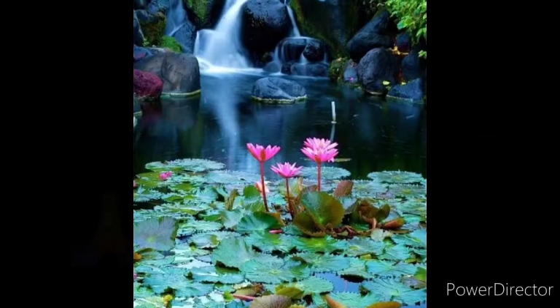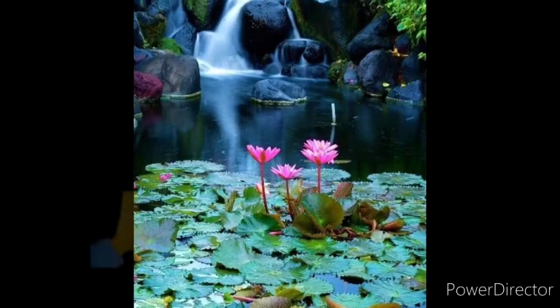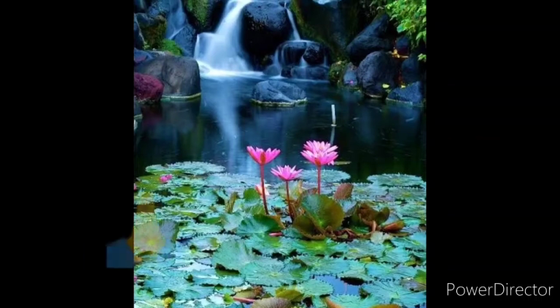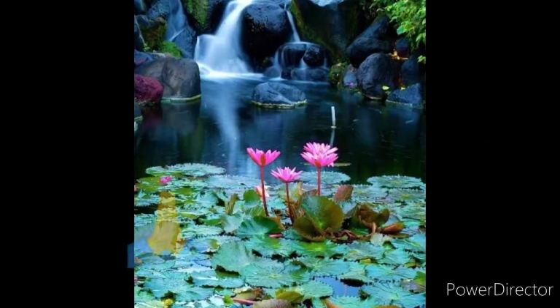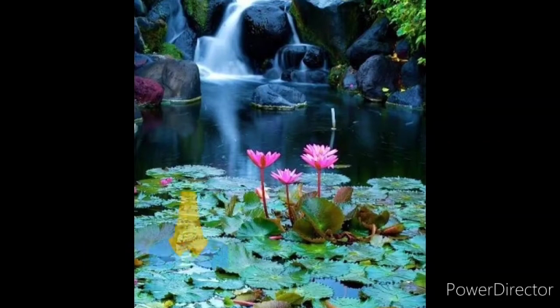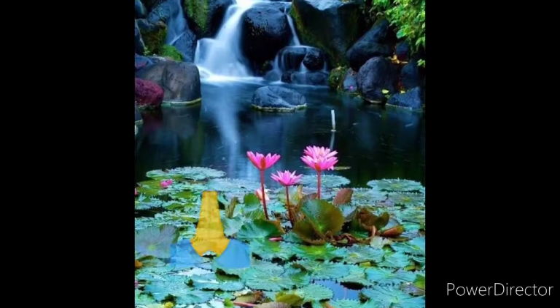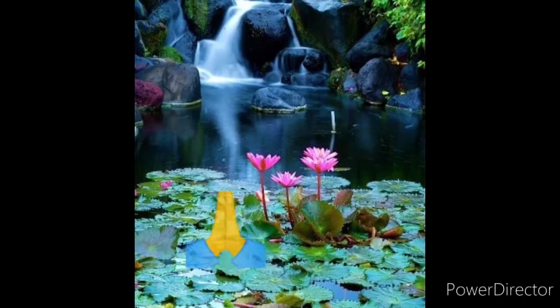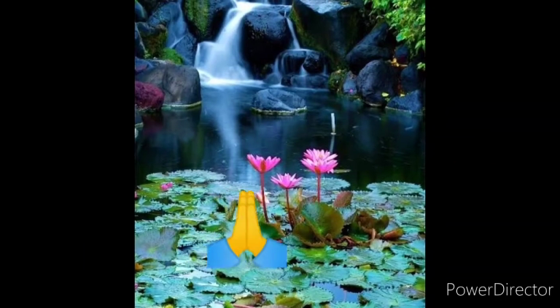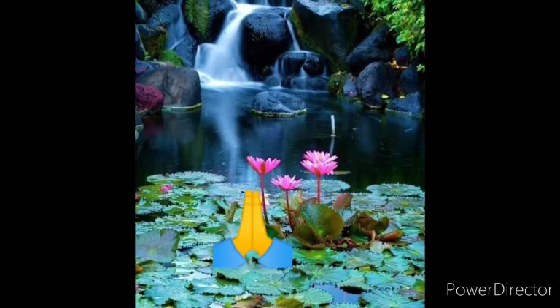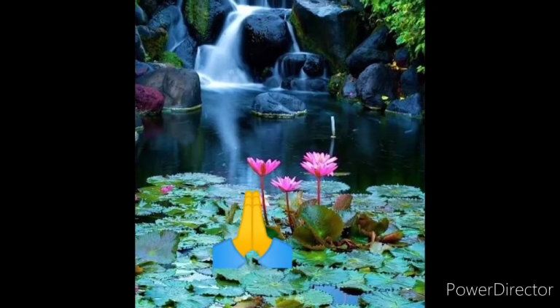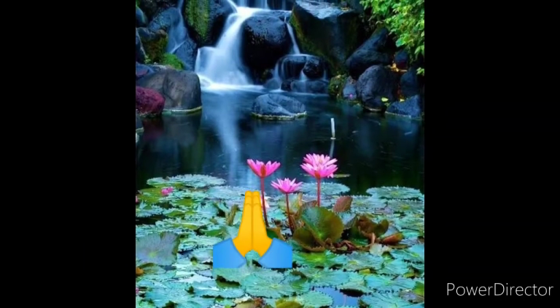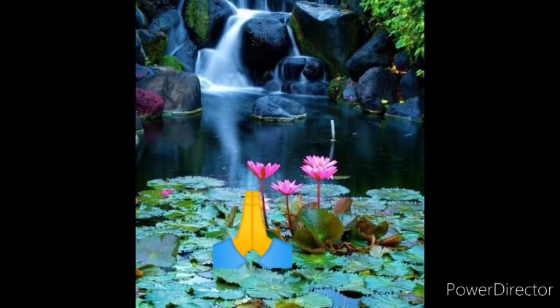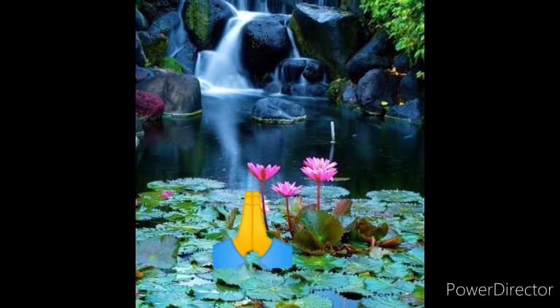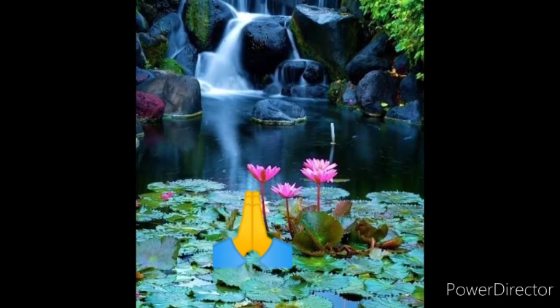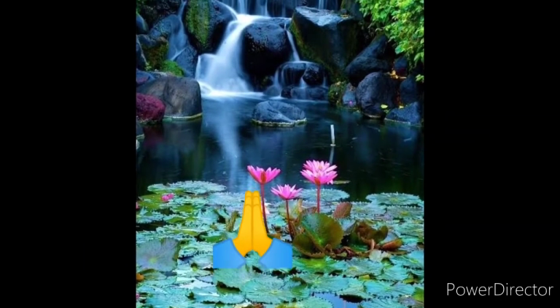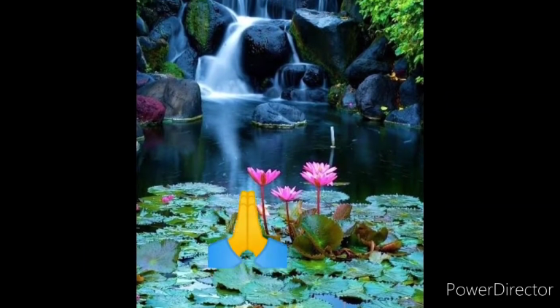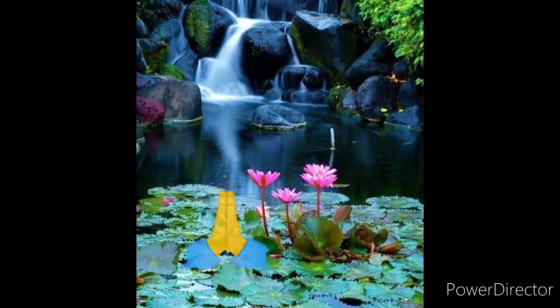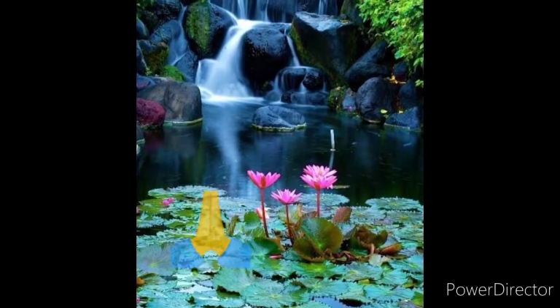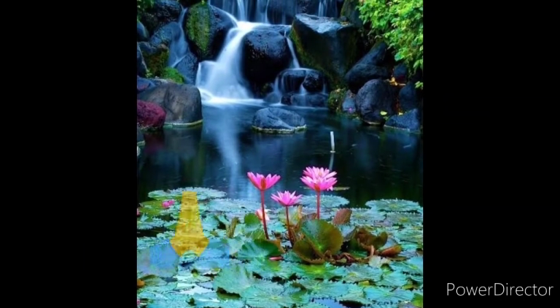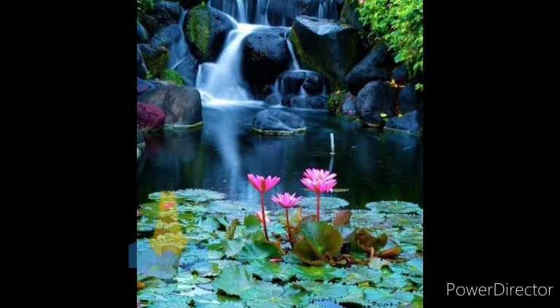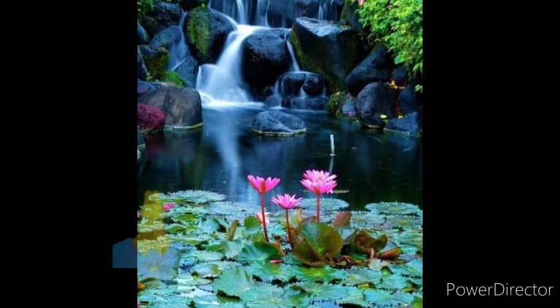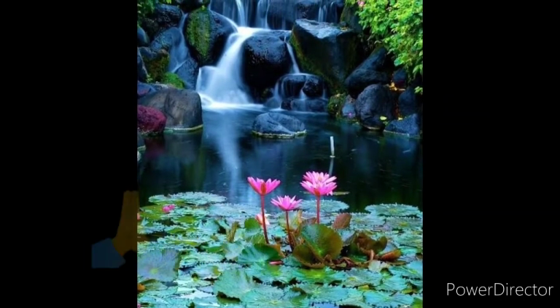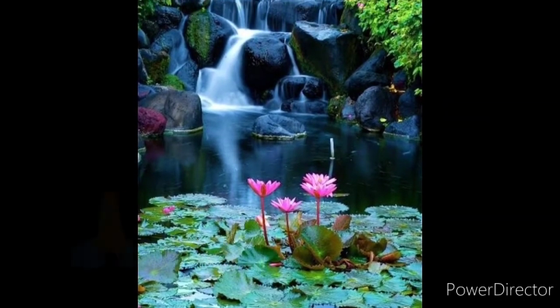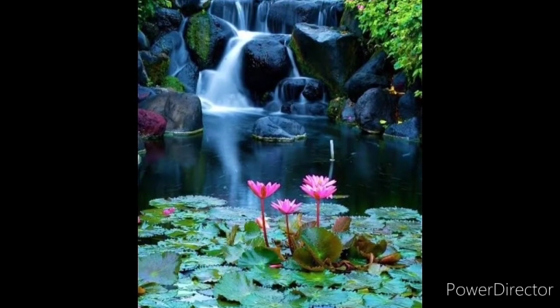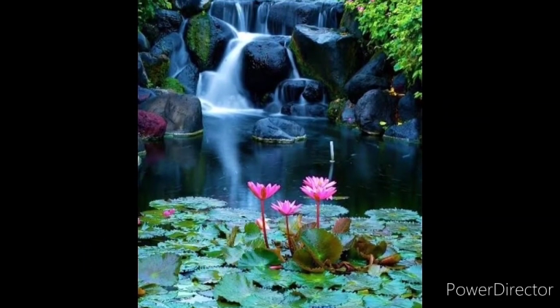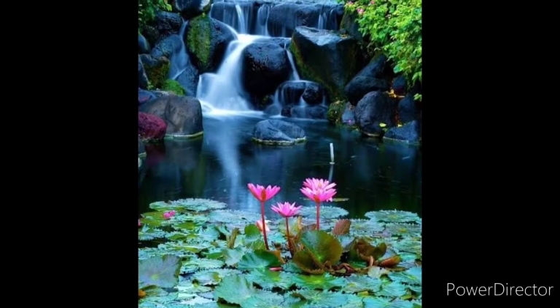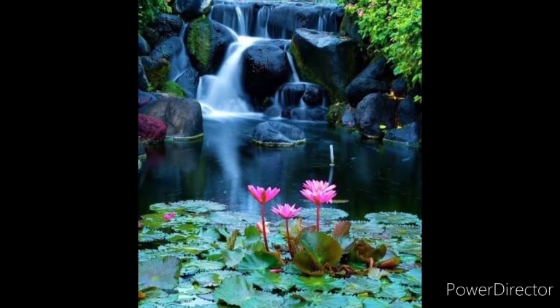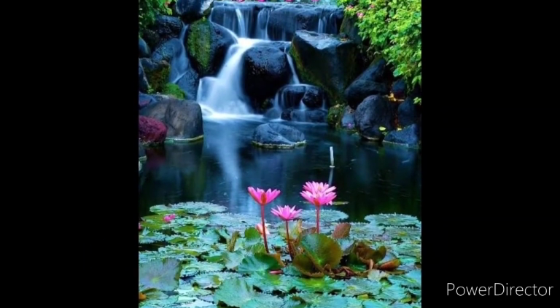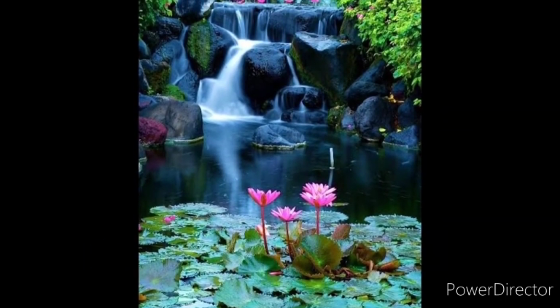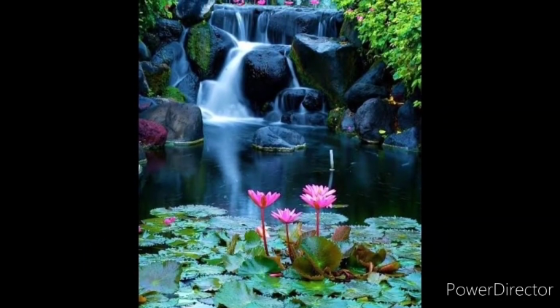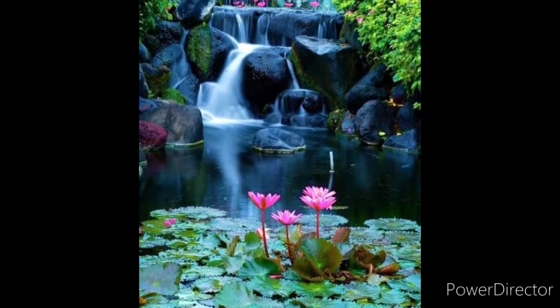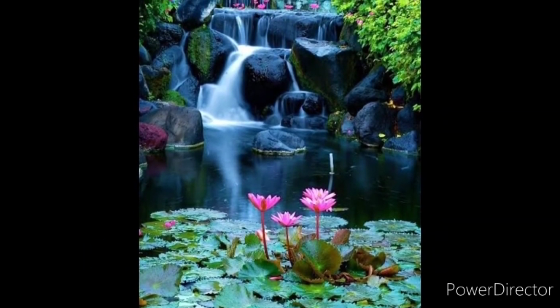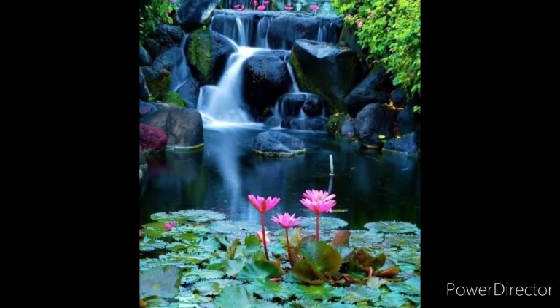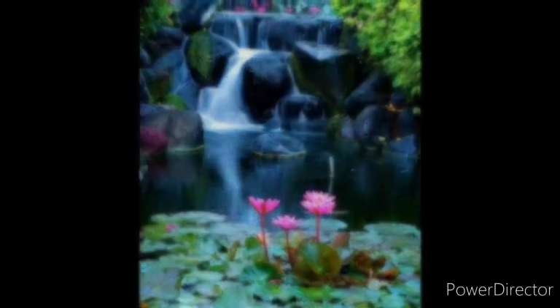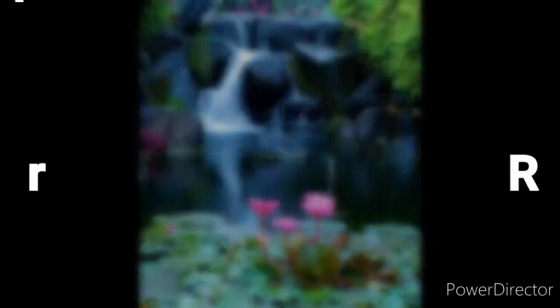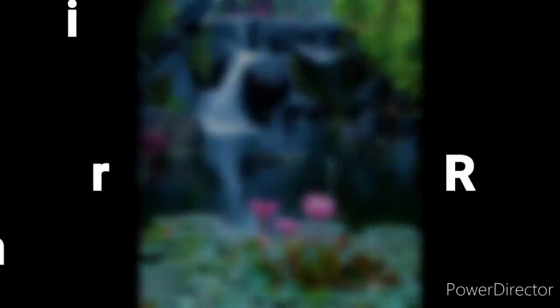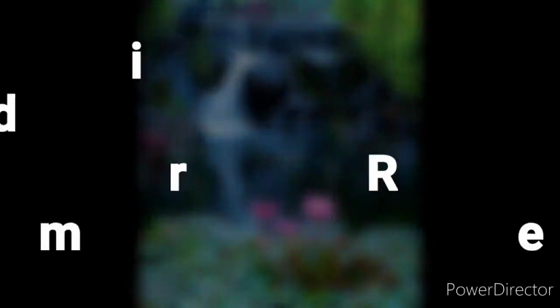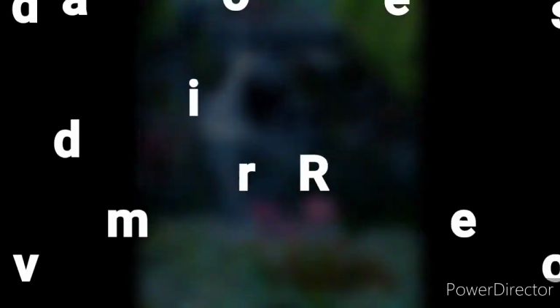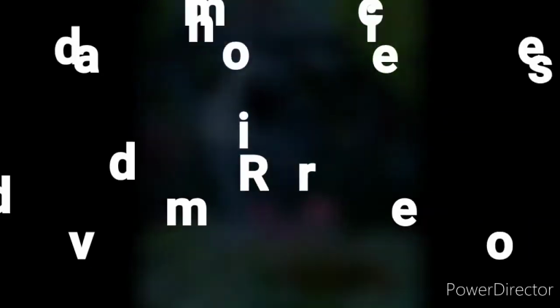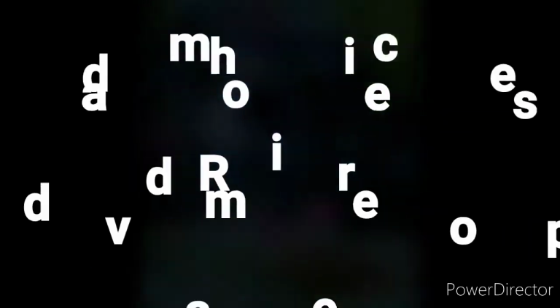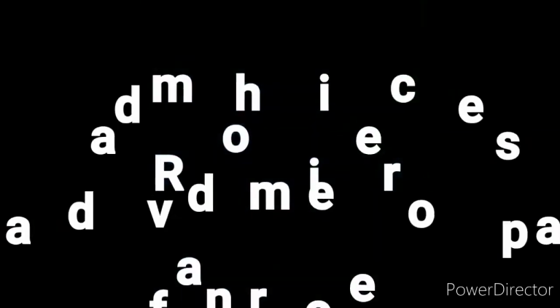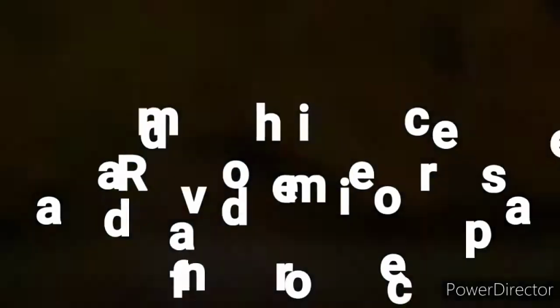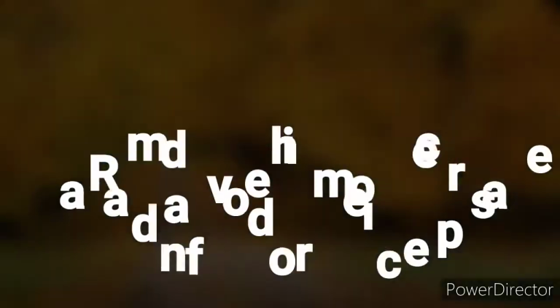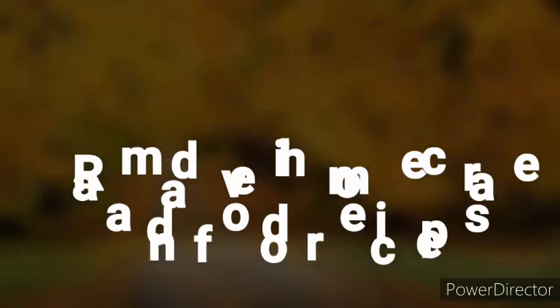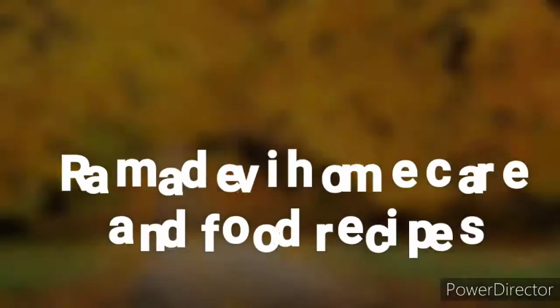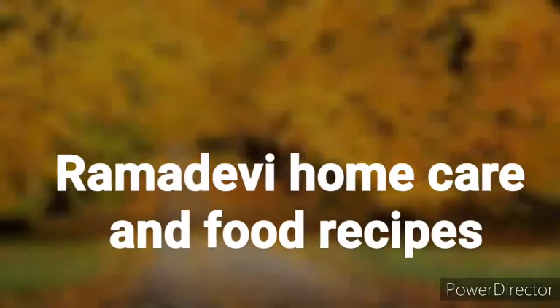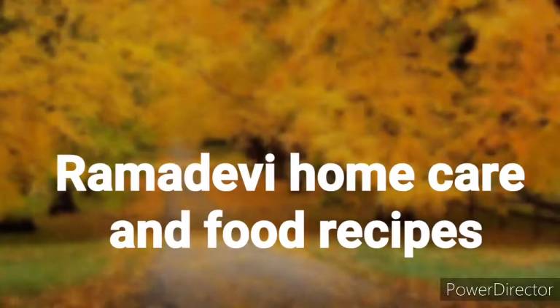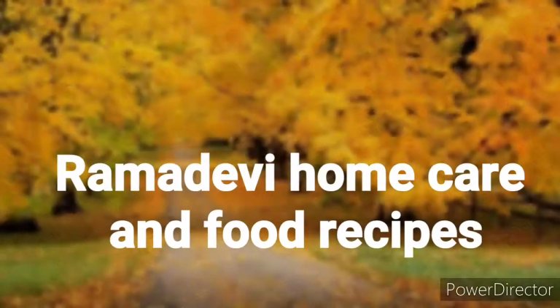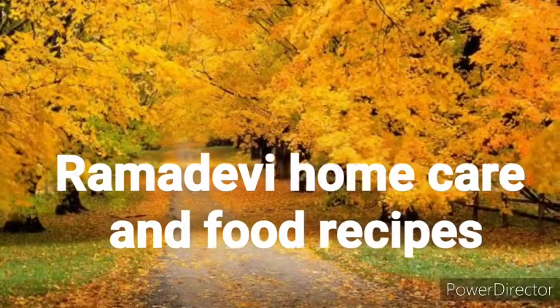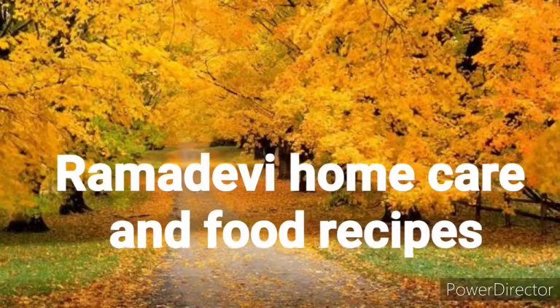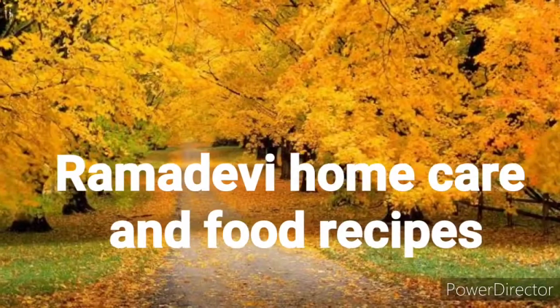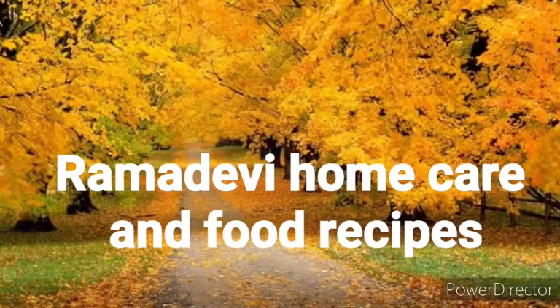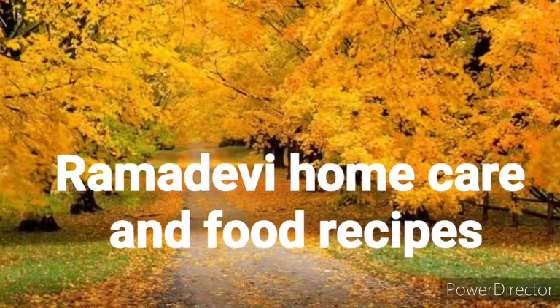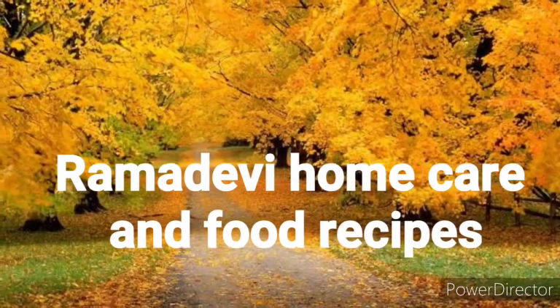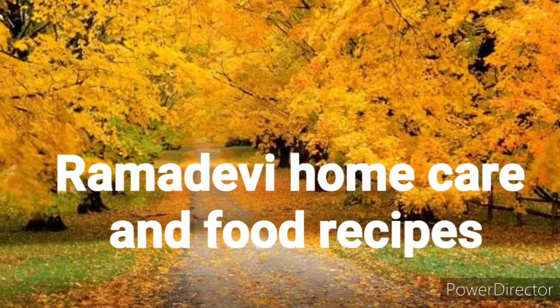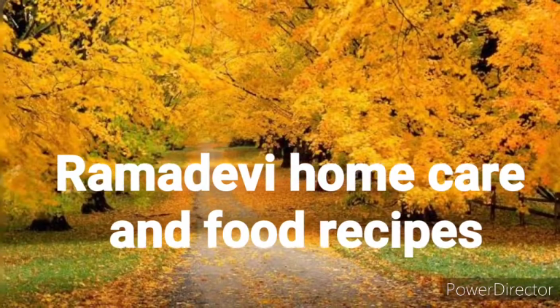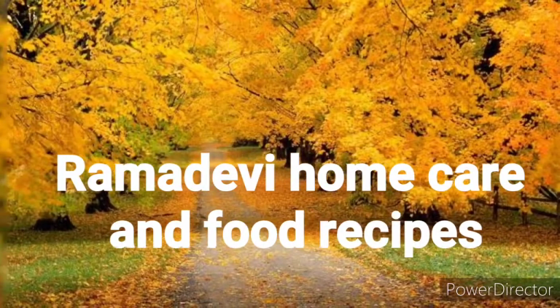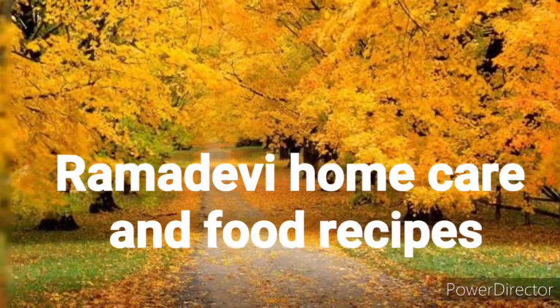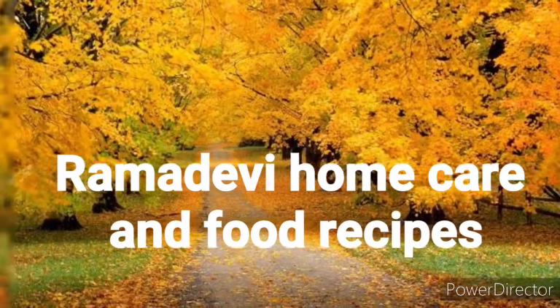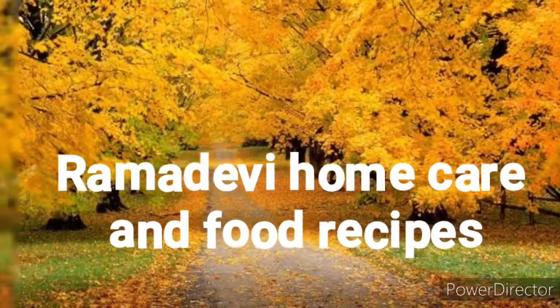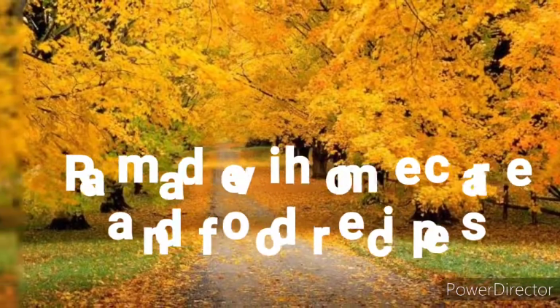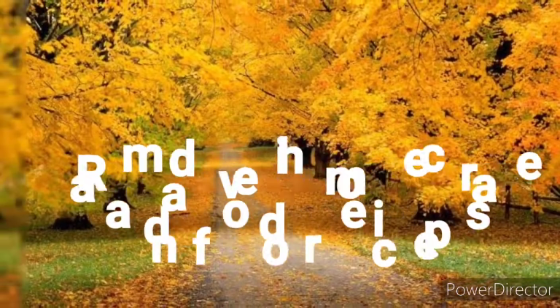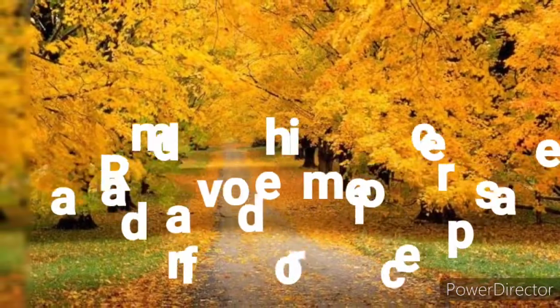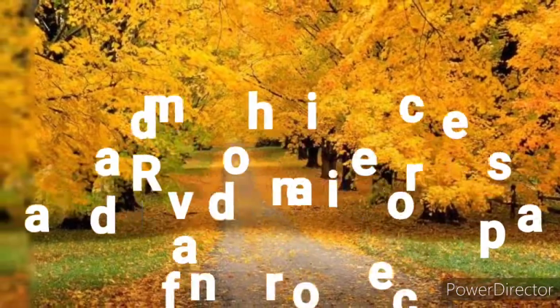Namaste. Welcome to my channel. Please subscribe to my YouTube channel Ramadev Home Care and Food Recipes.